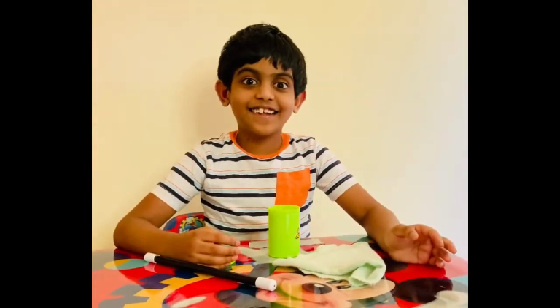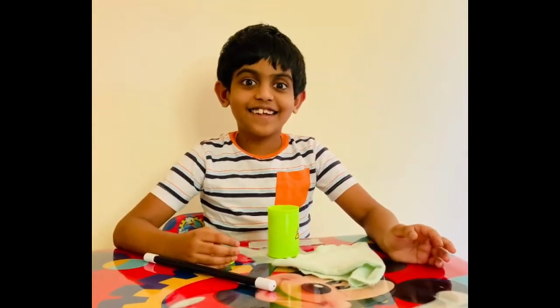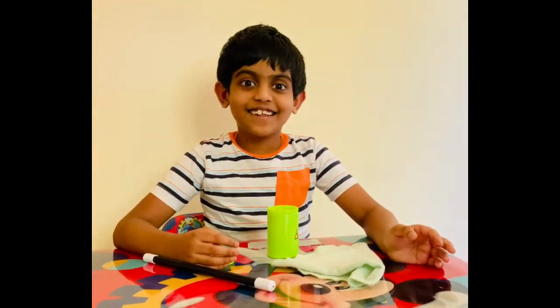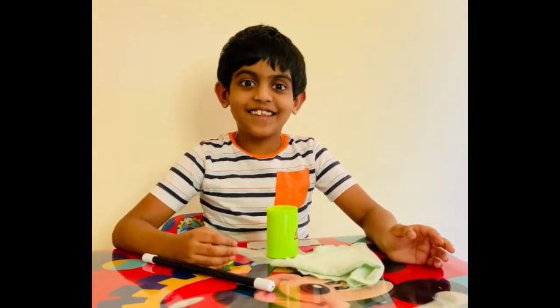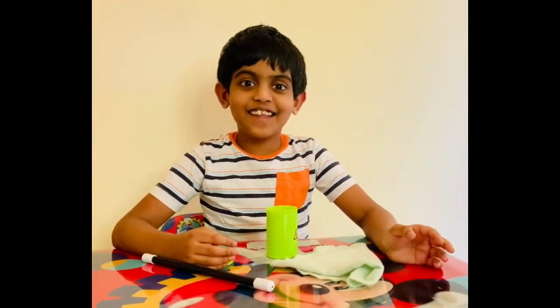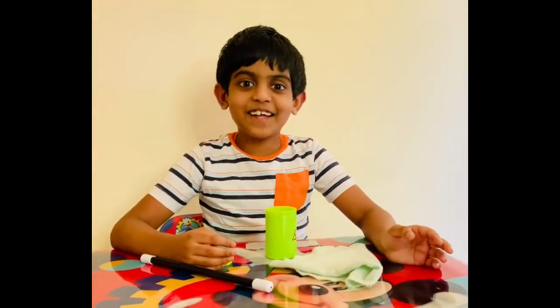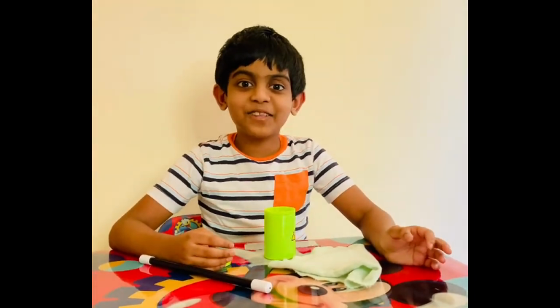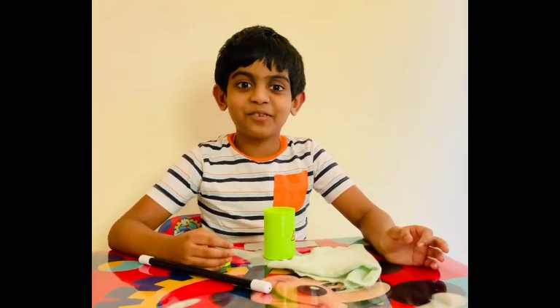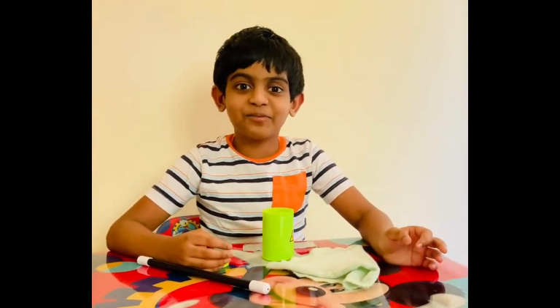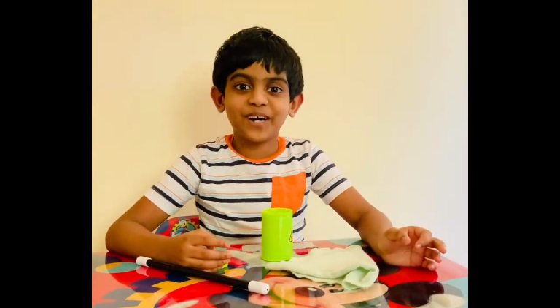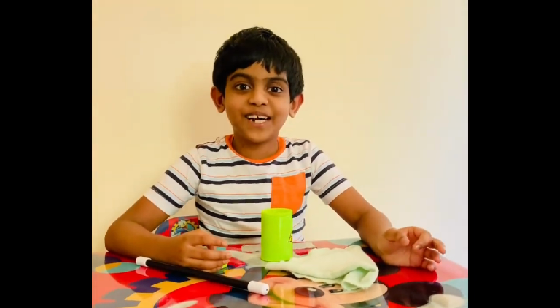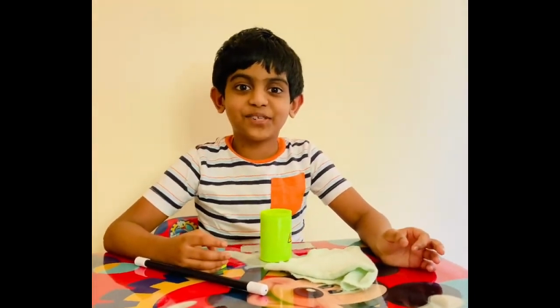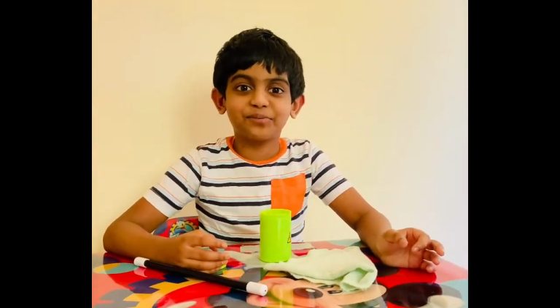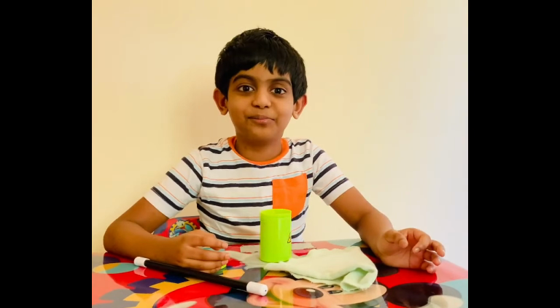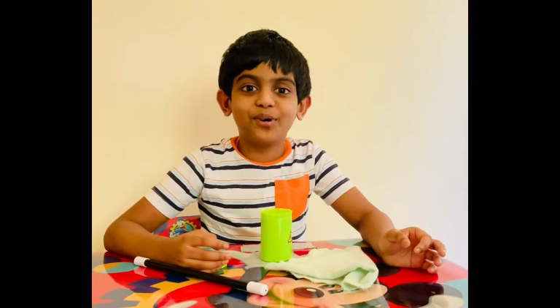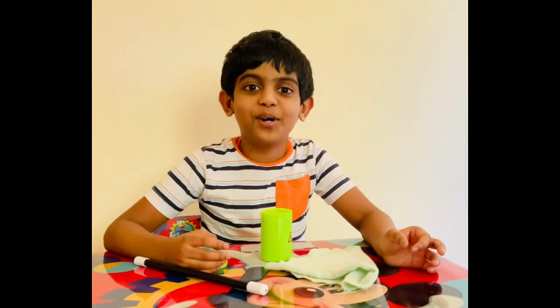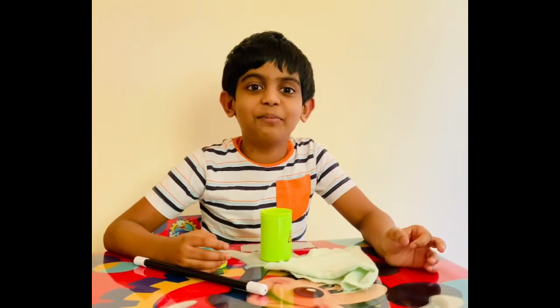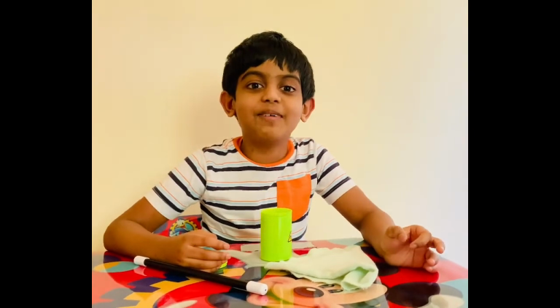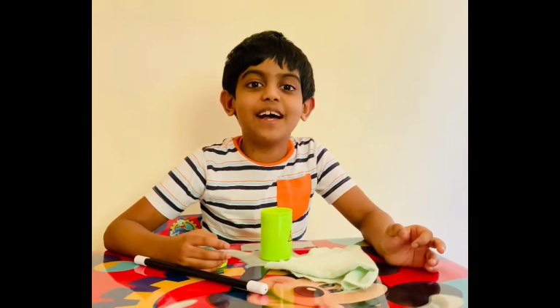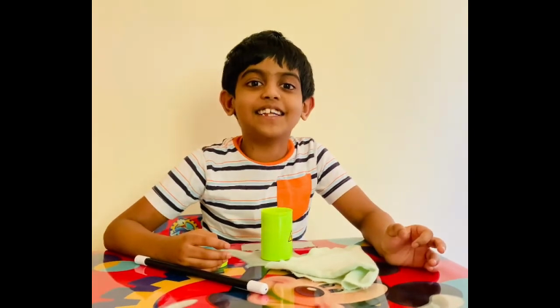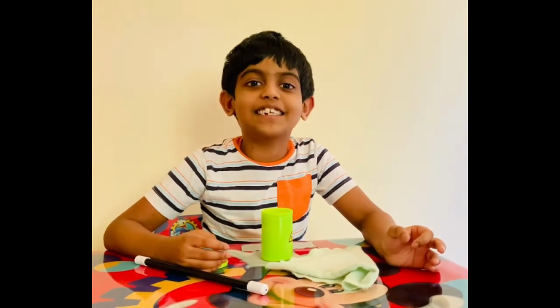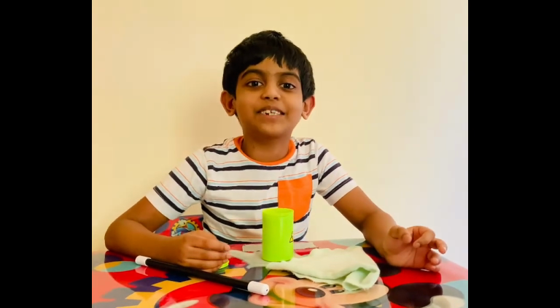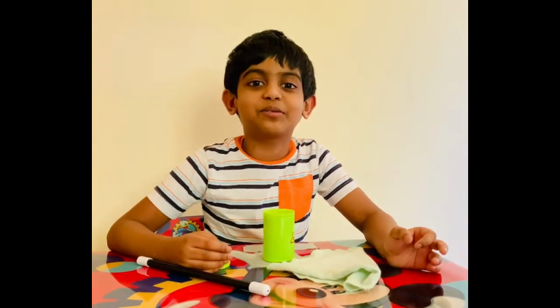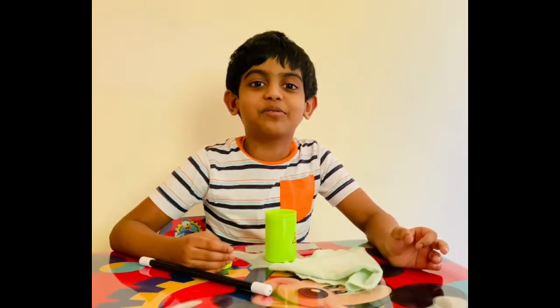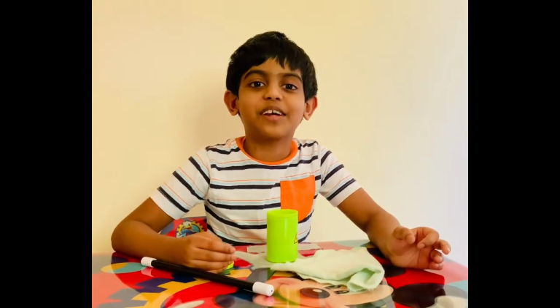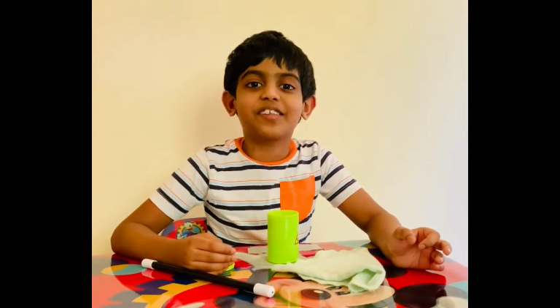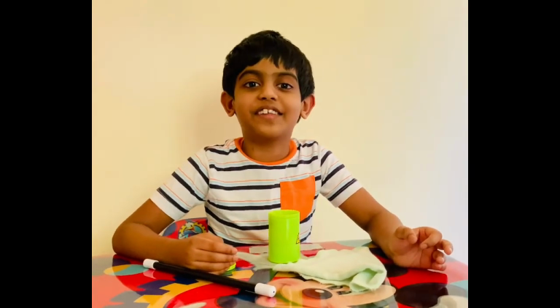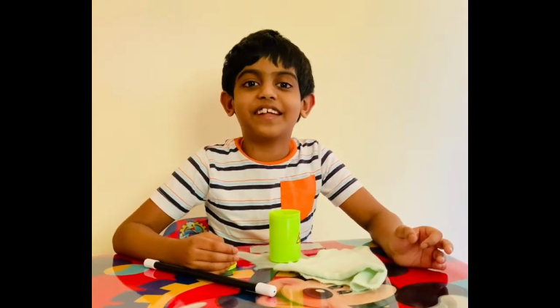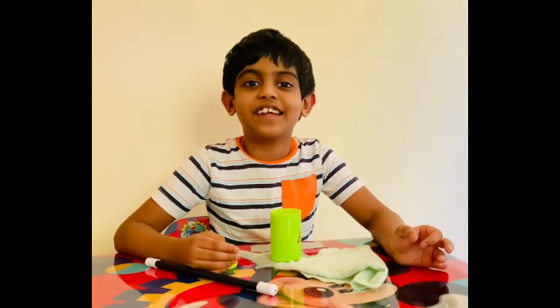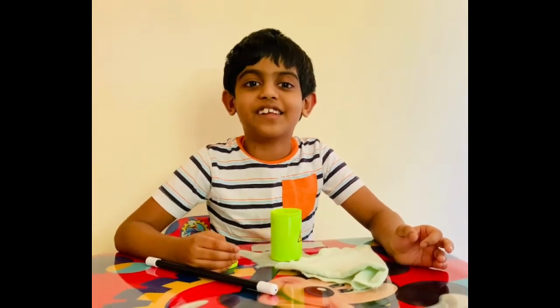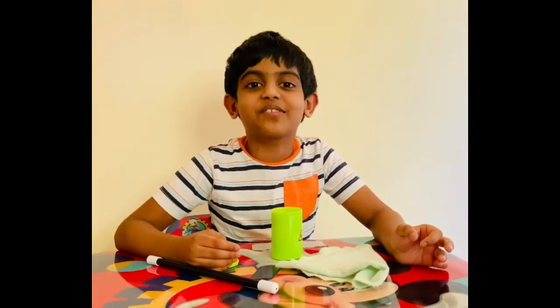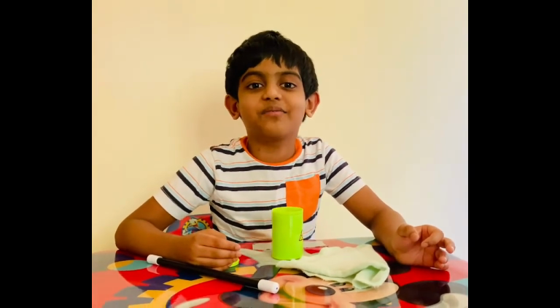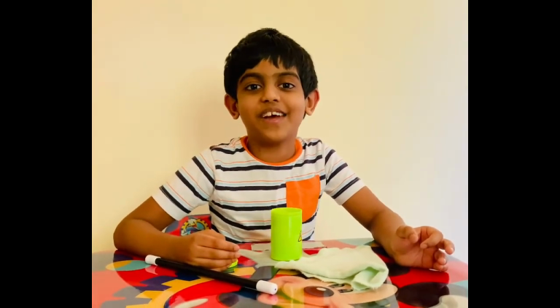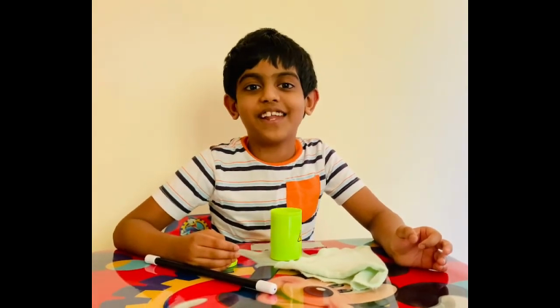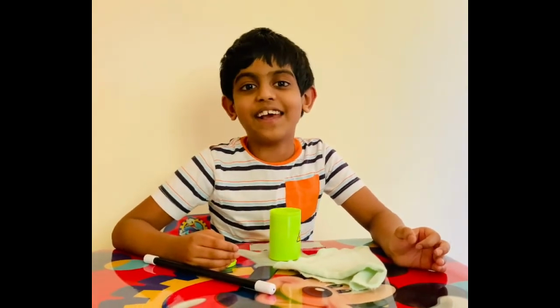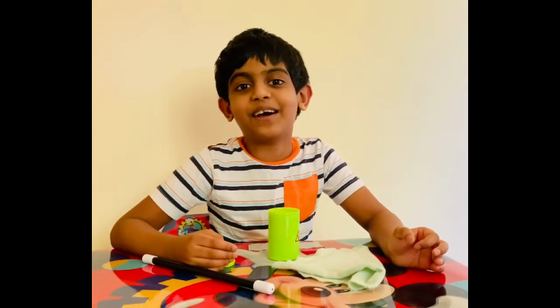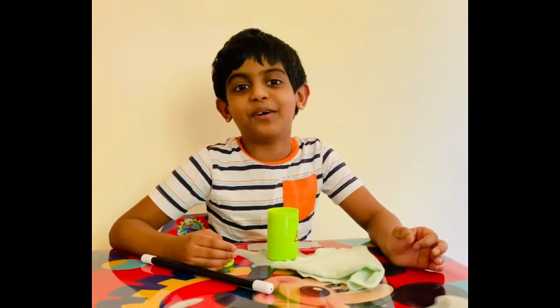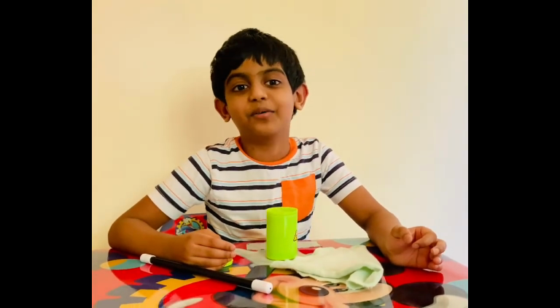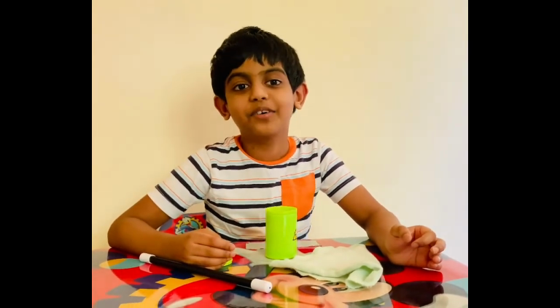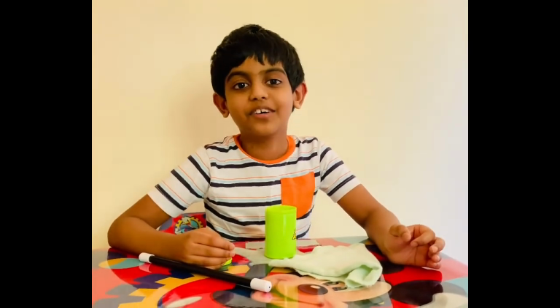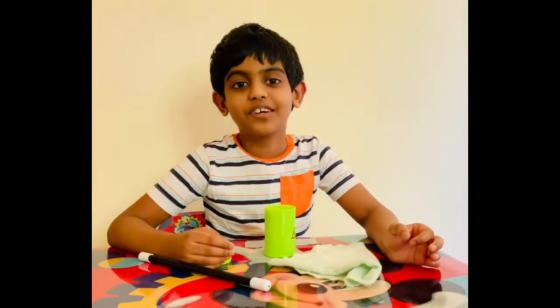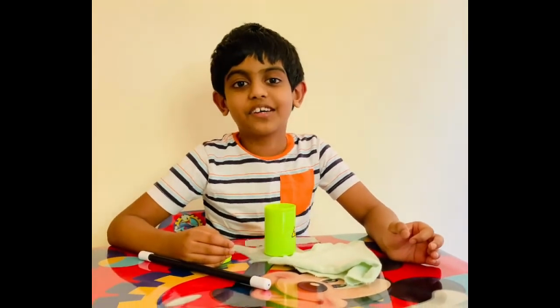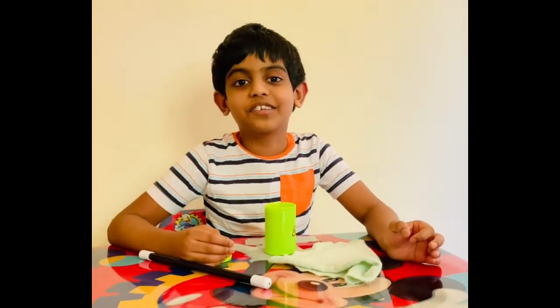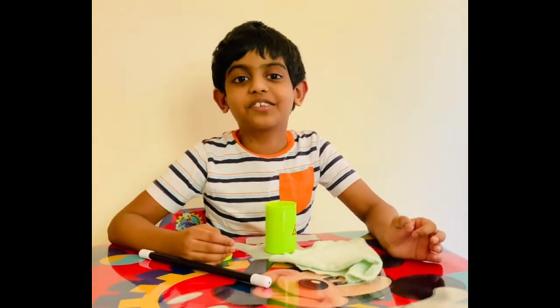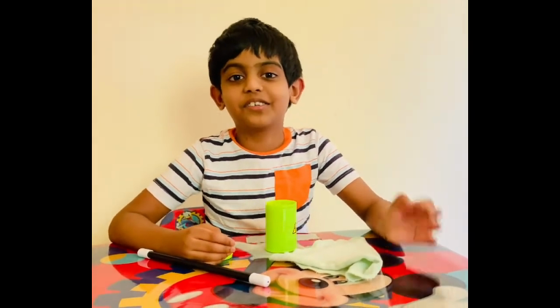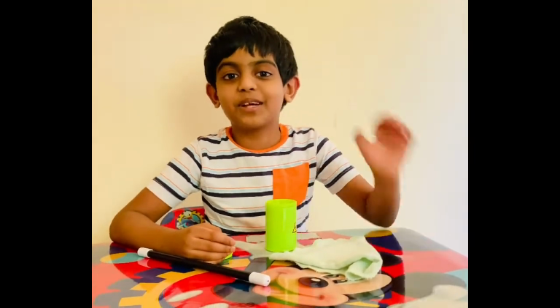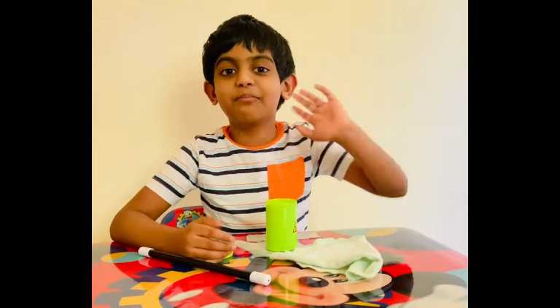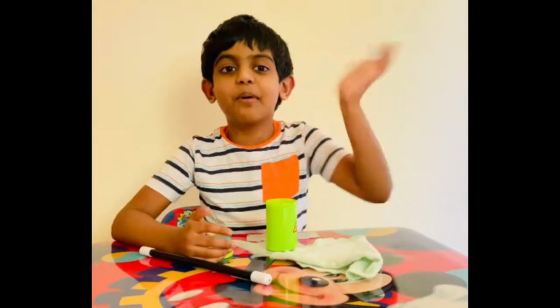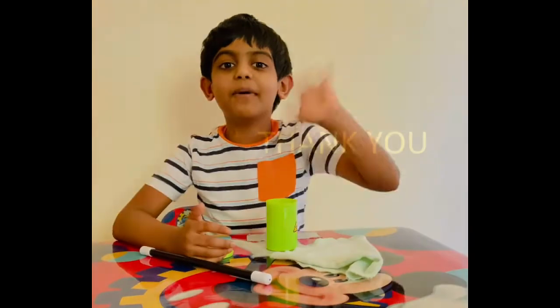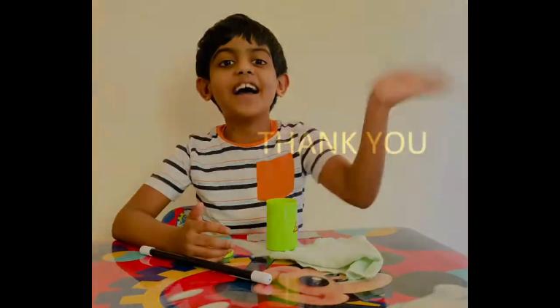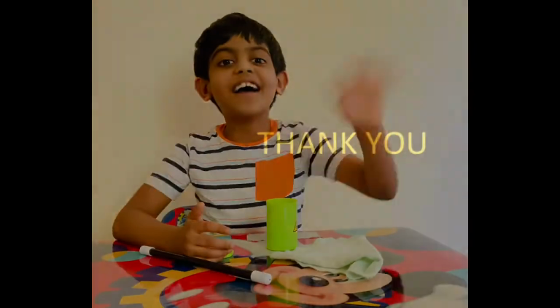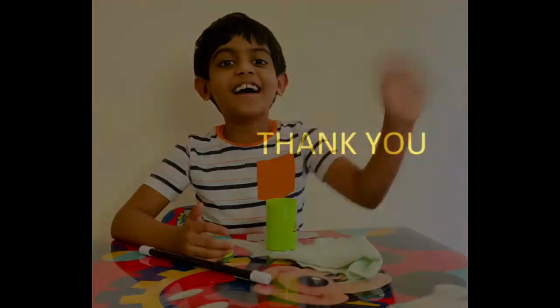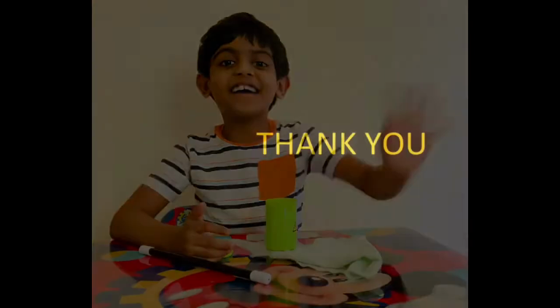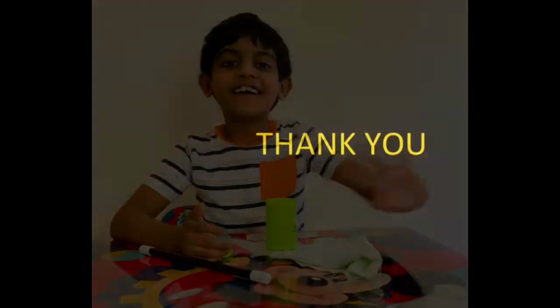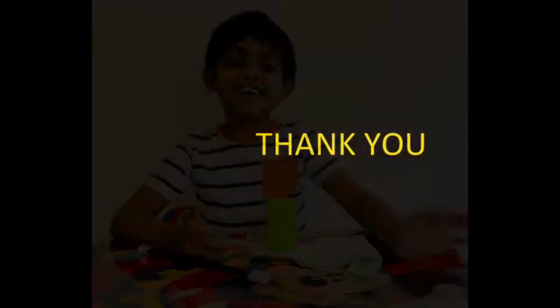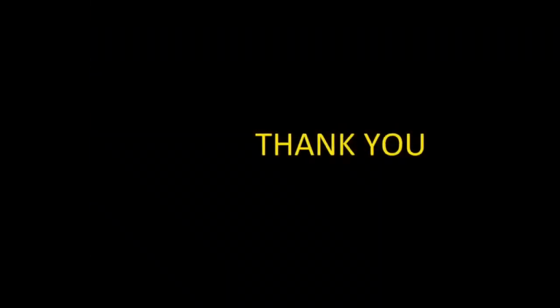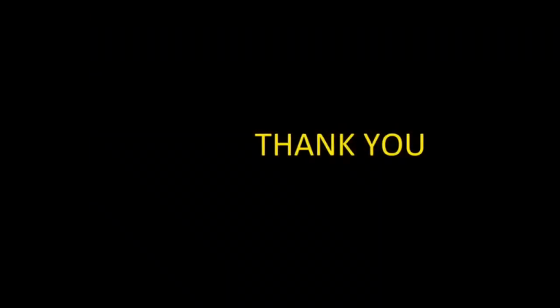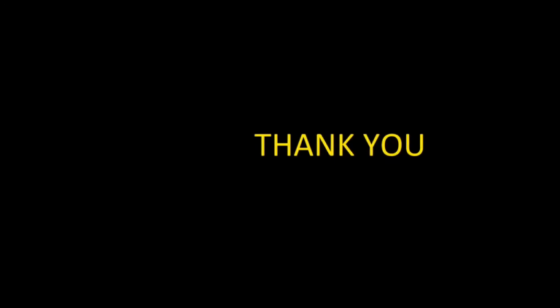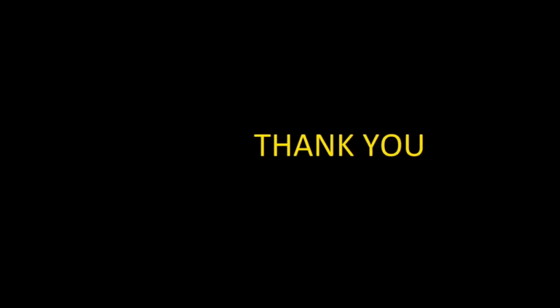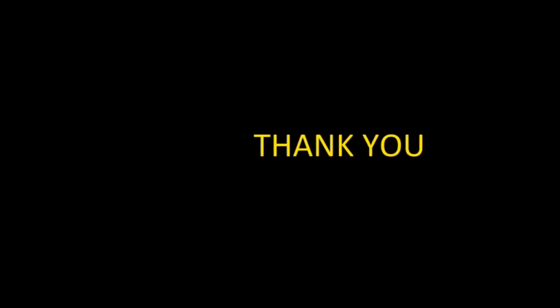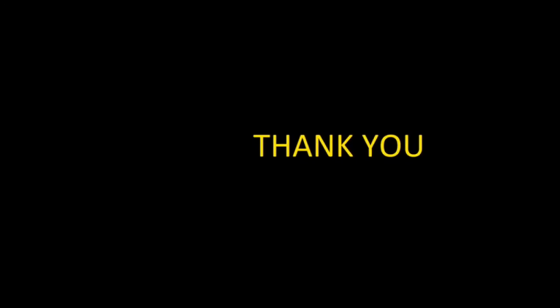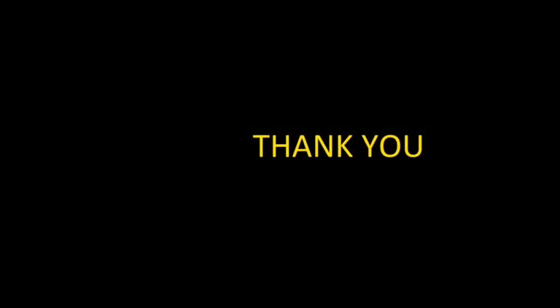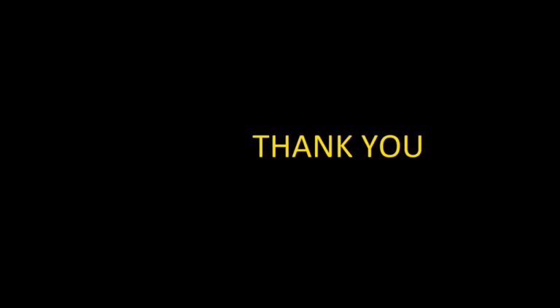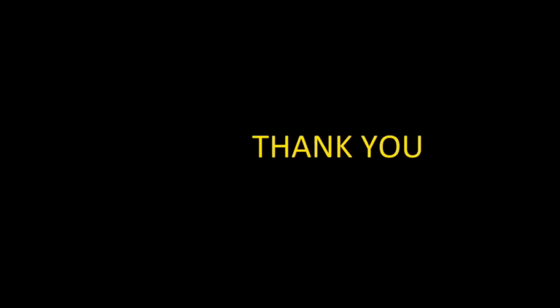Let's watch more magic tricks in the next video. Until then, bye bye!